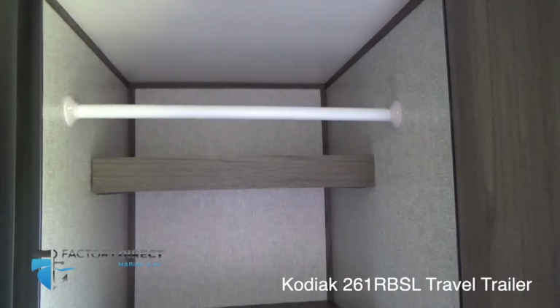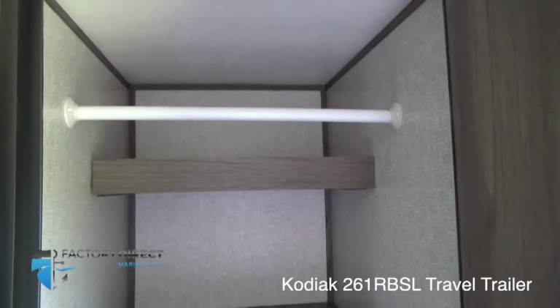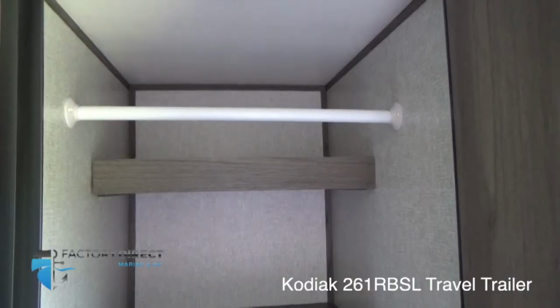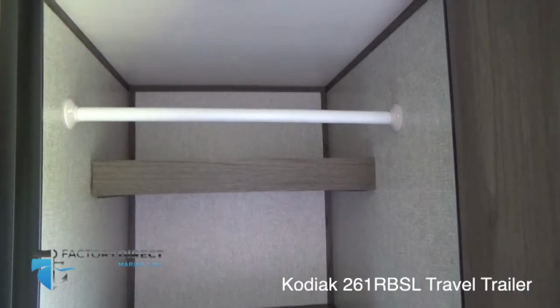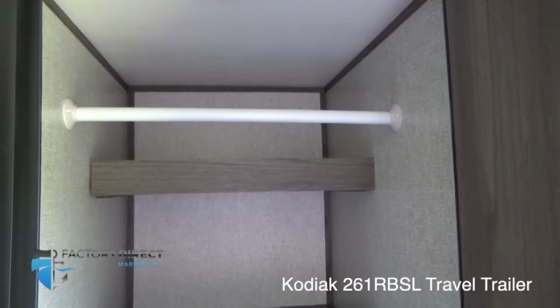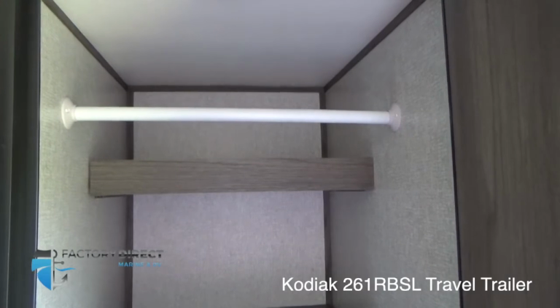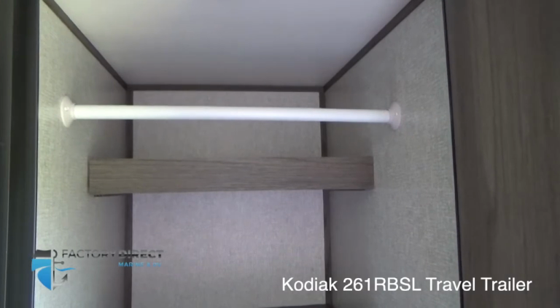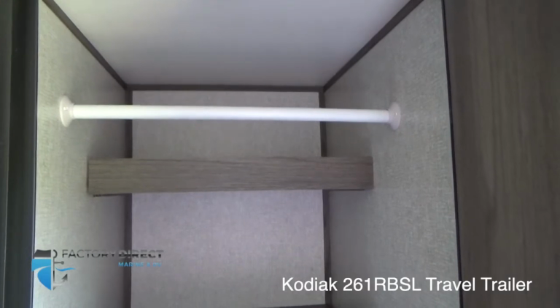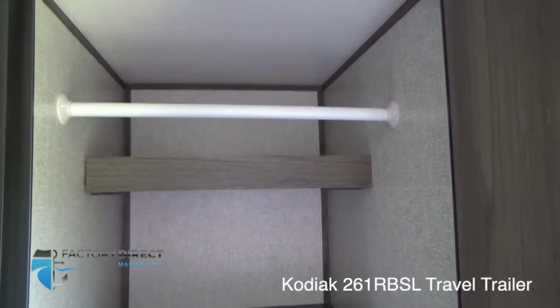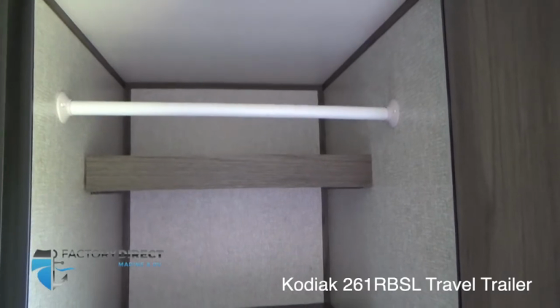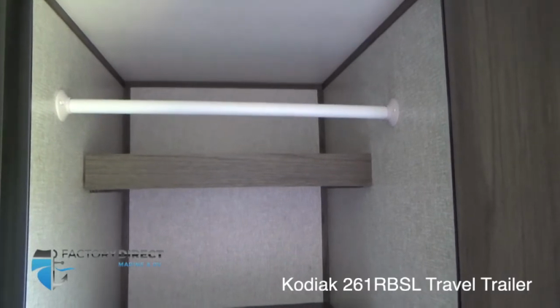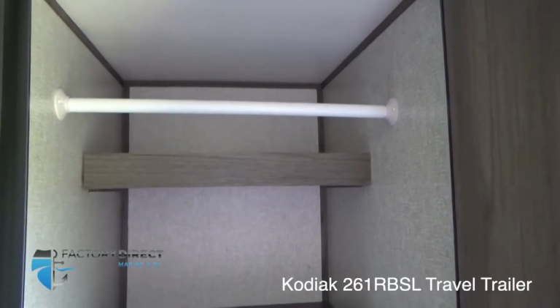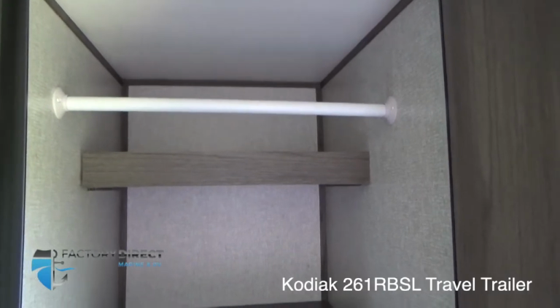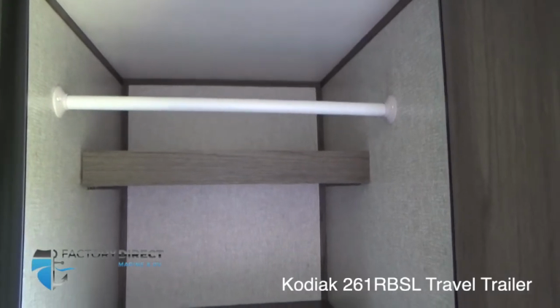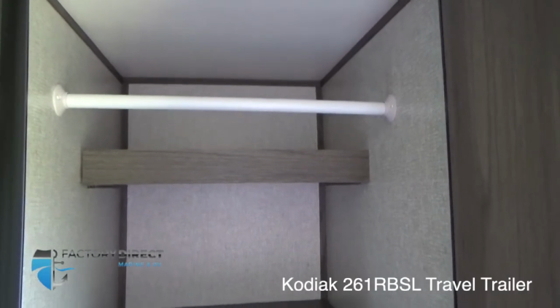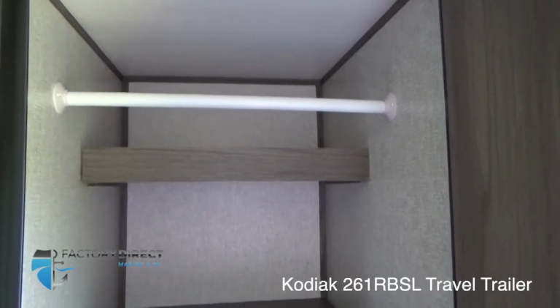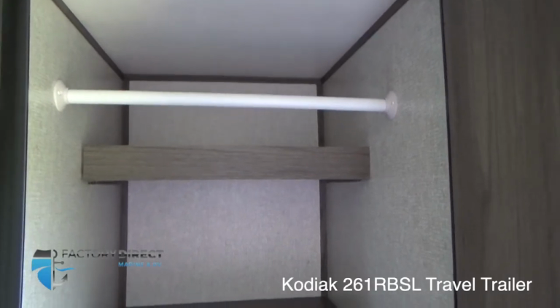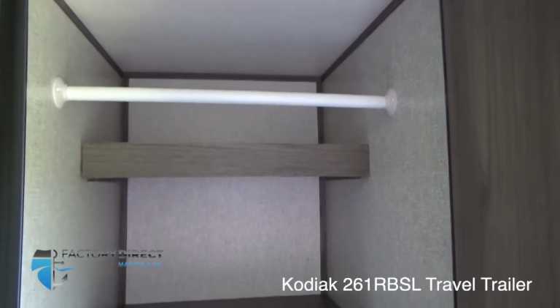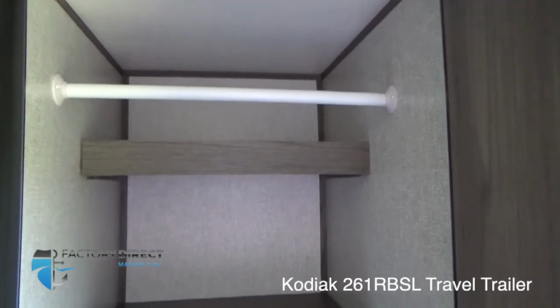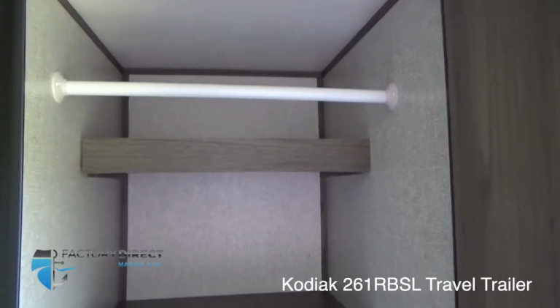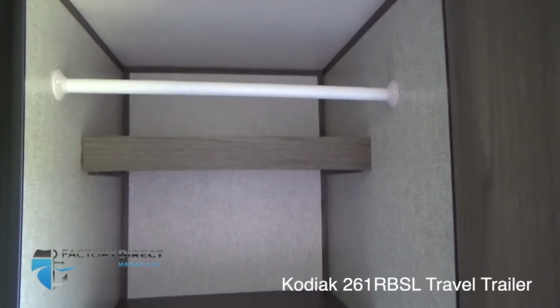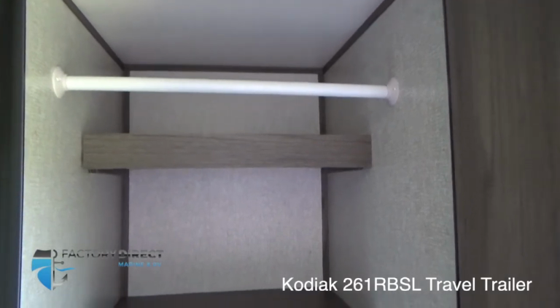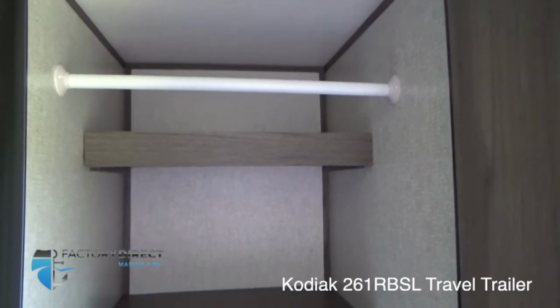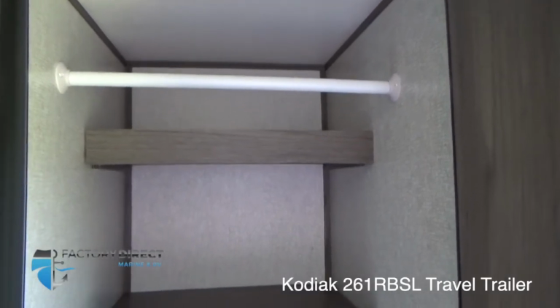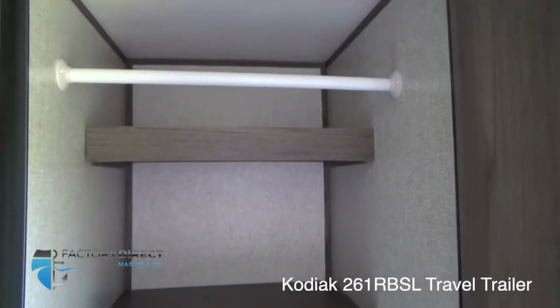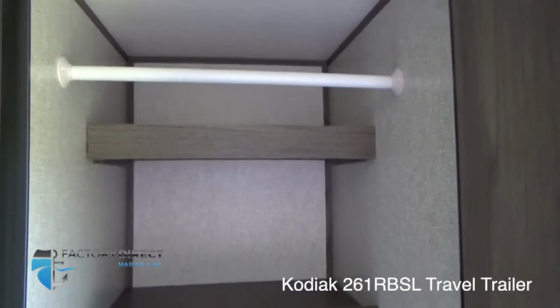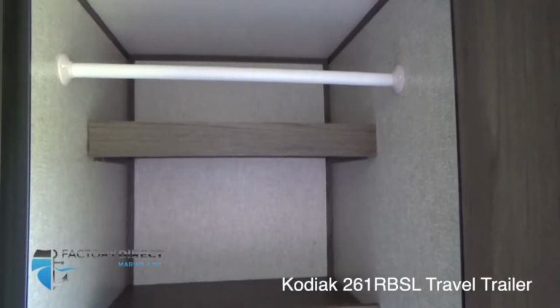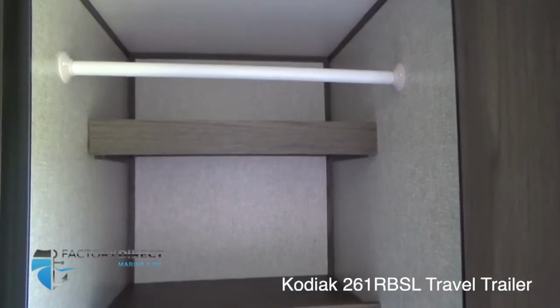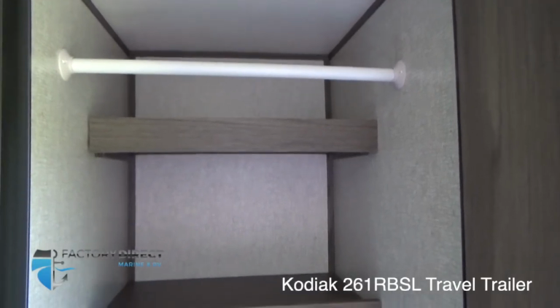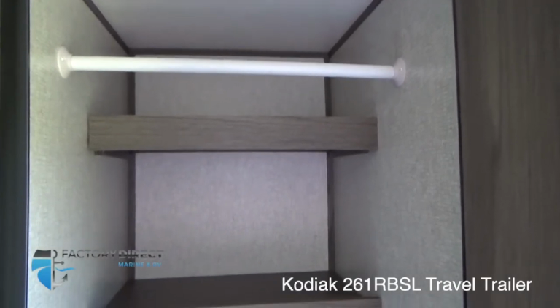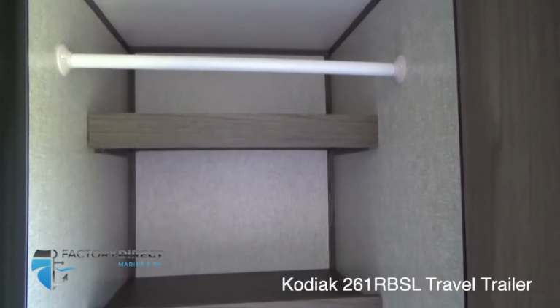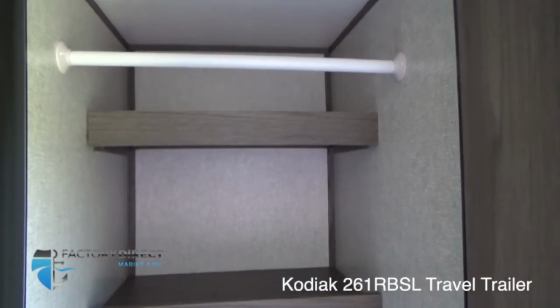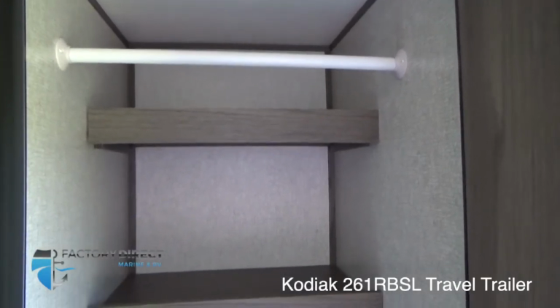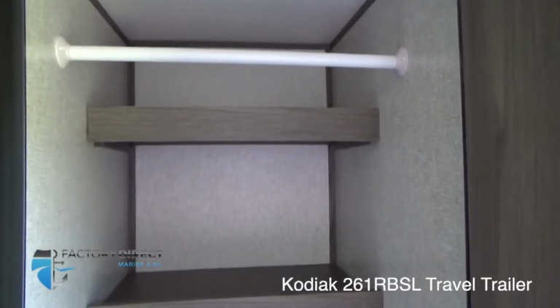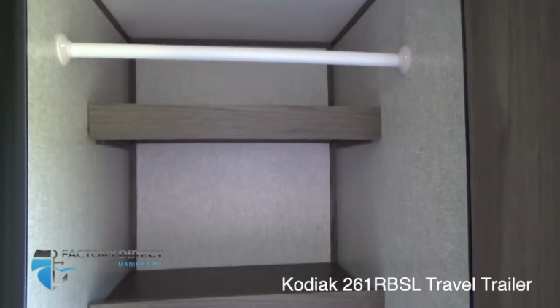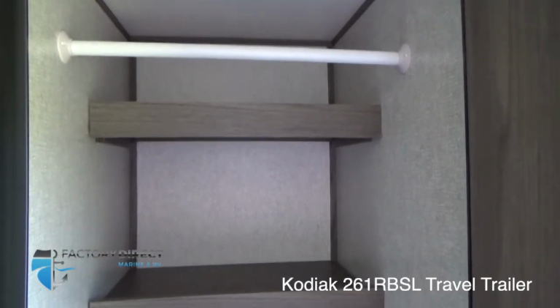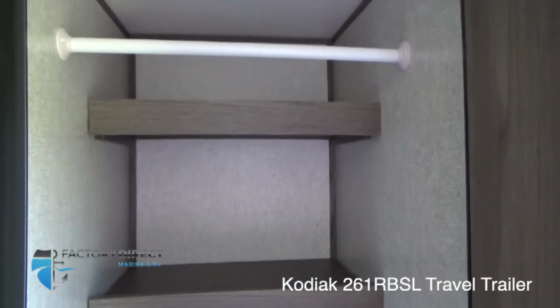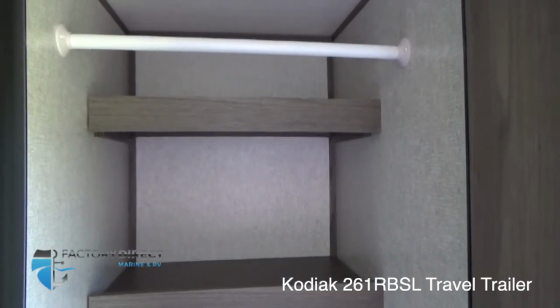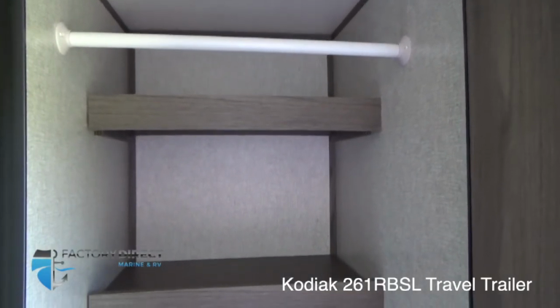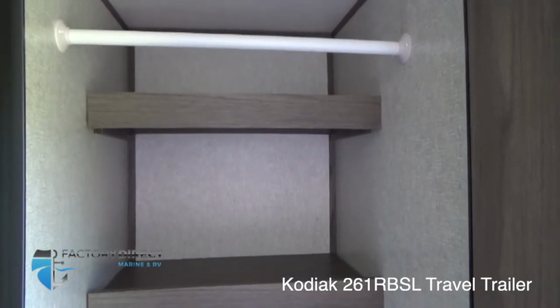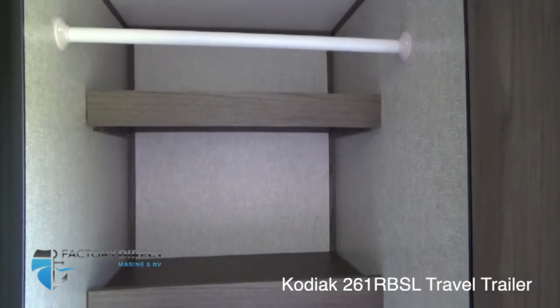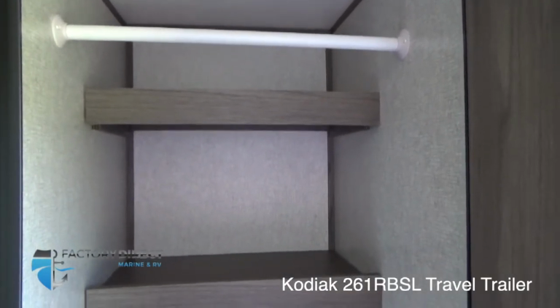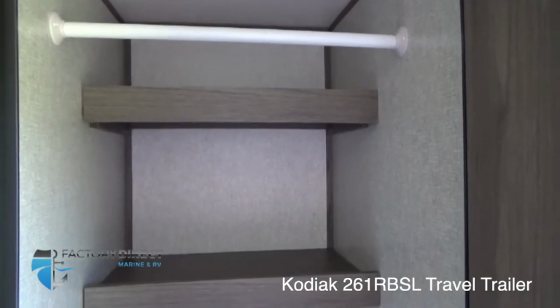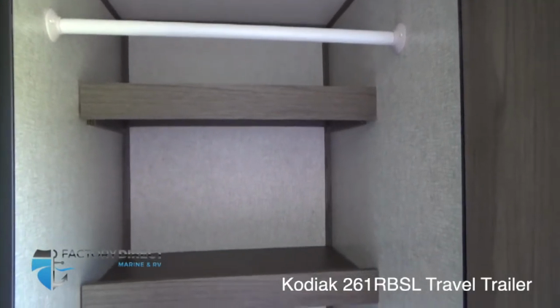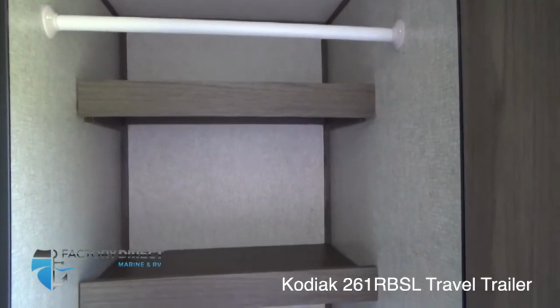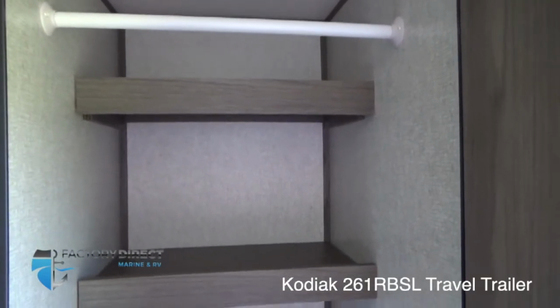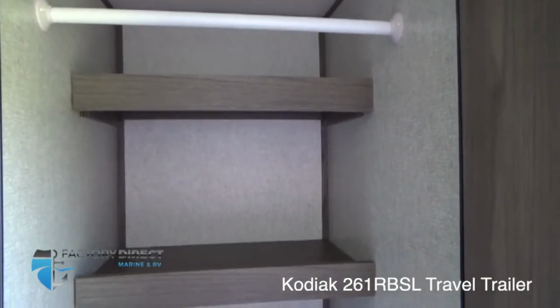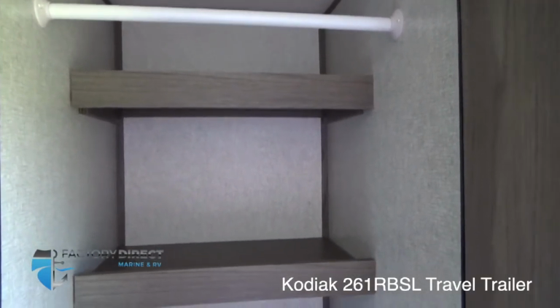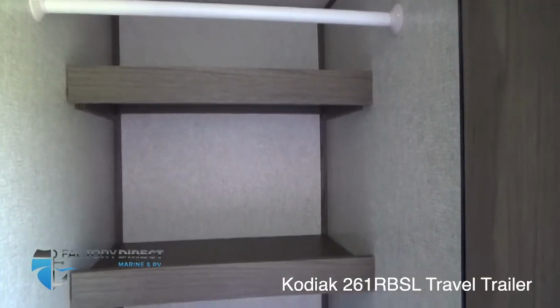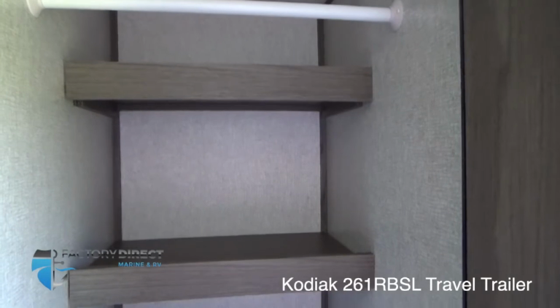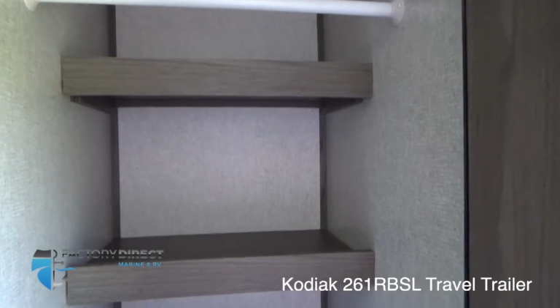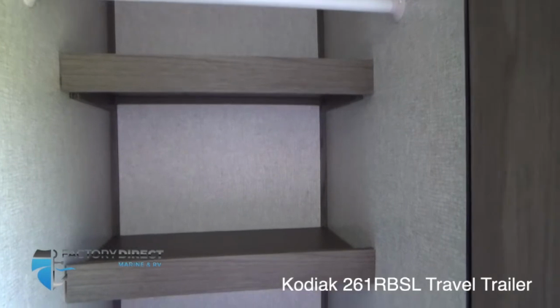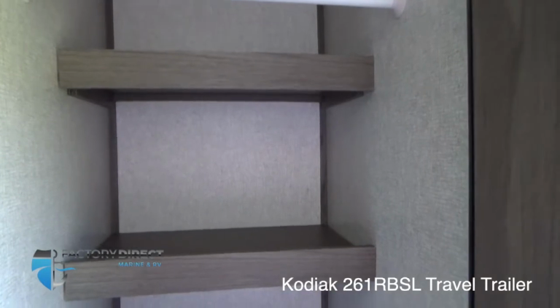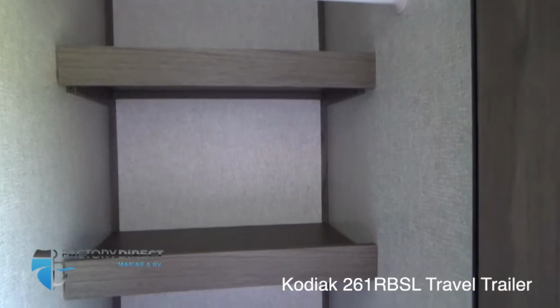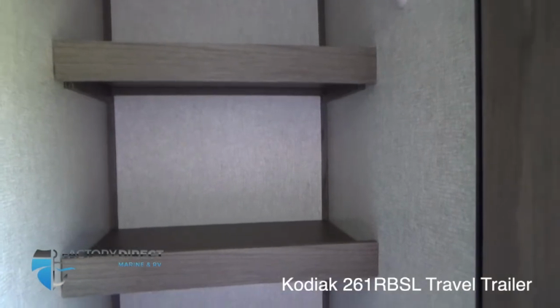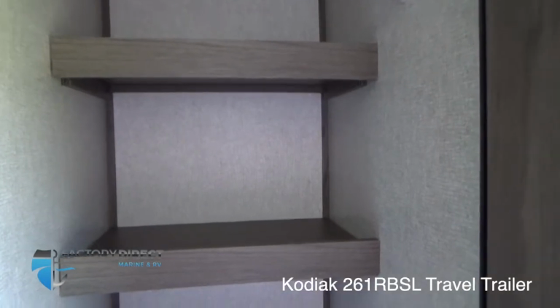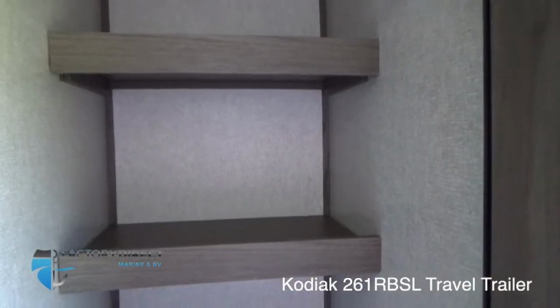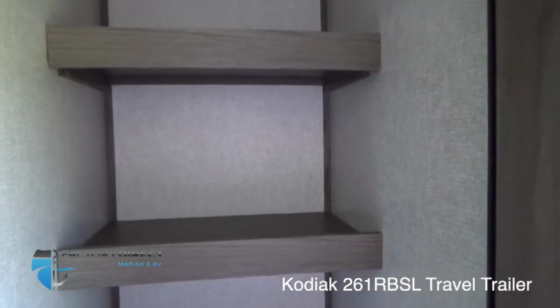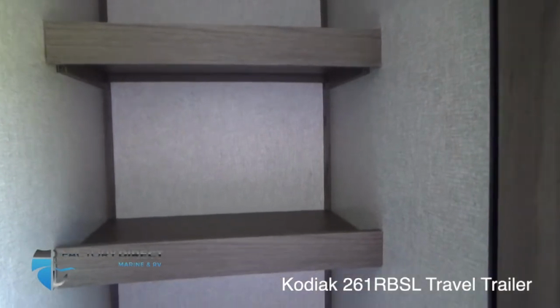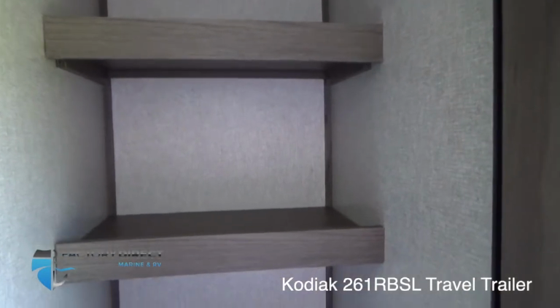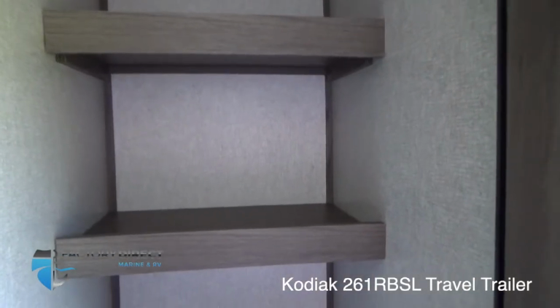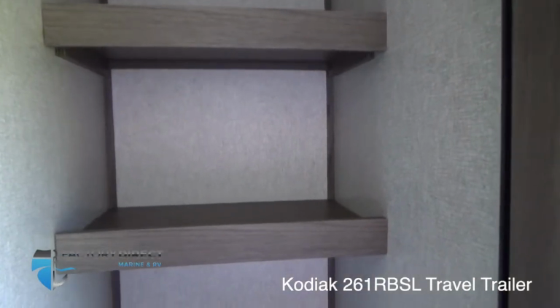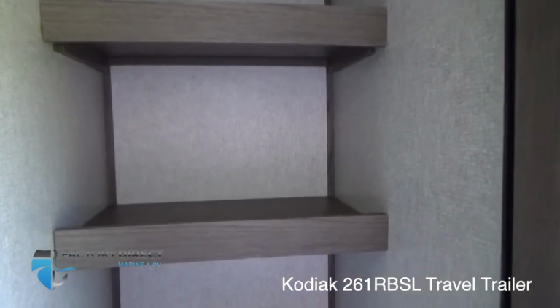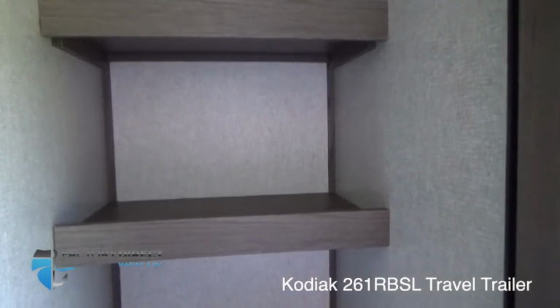Right here toward the entrance of the unit, you also have this area that doubles as a wardrobe as well as tons of shelf space — just more room for all the items you're going to bring with you.